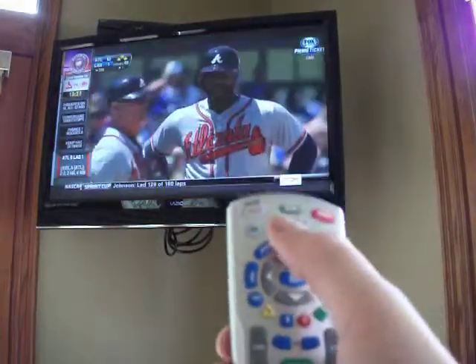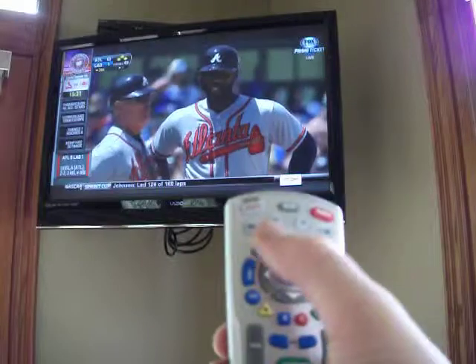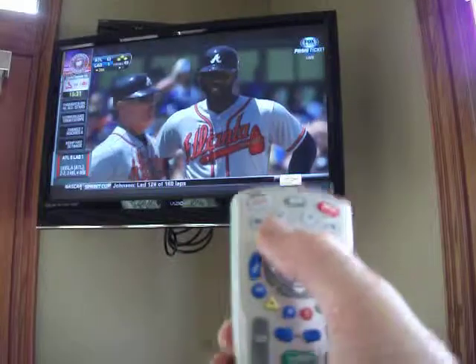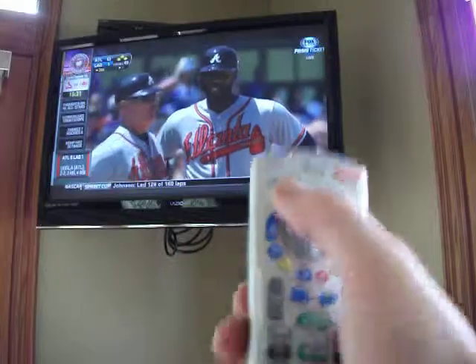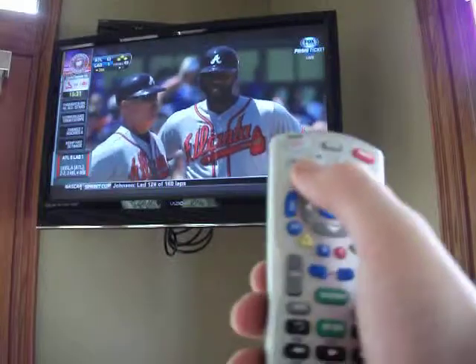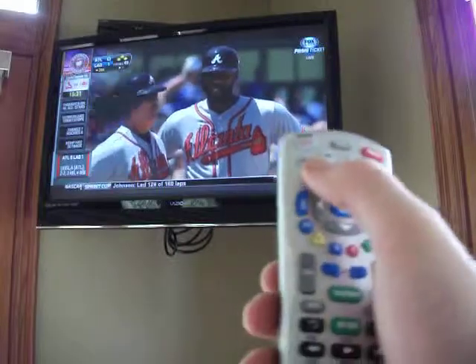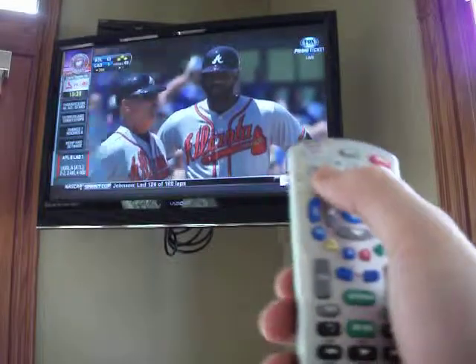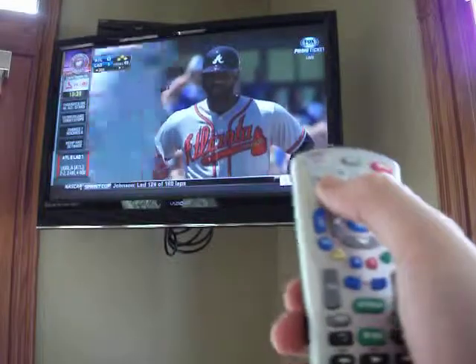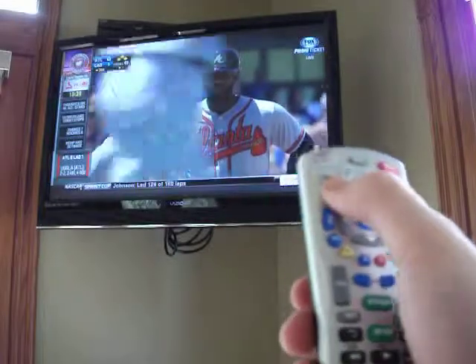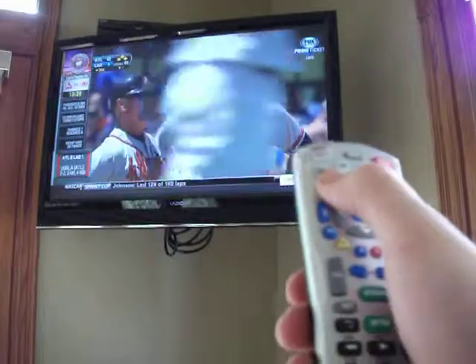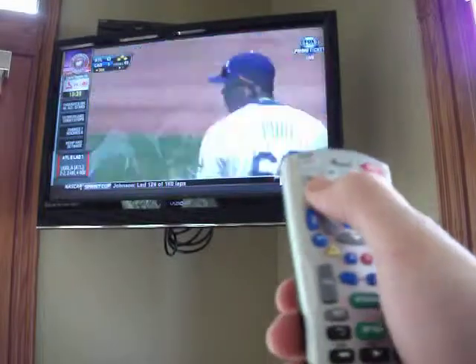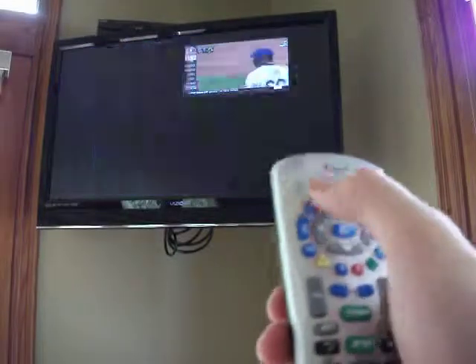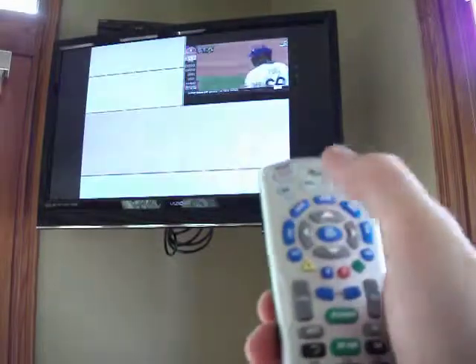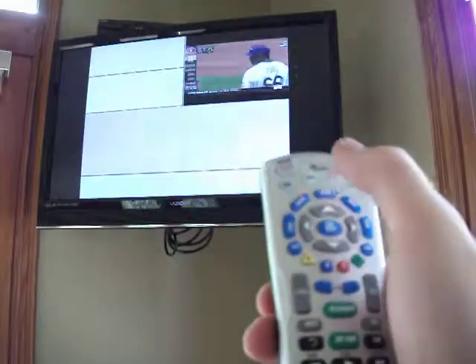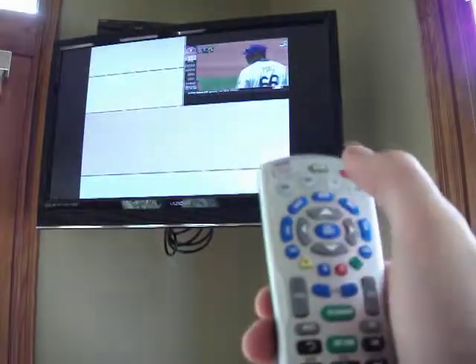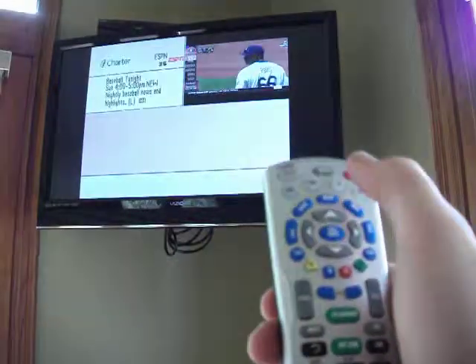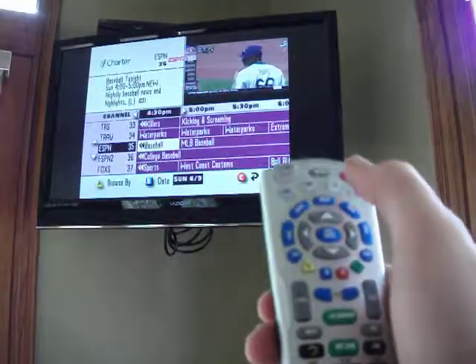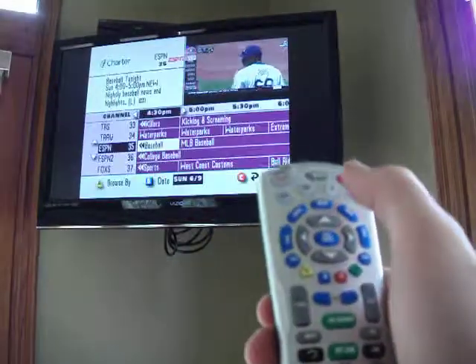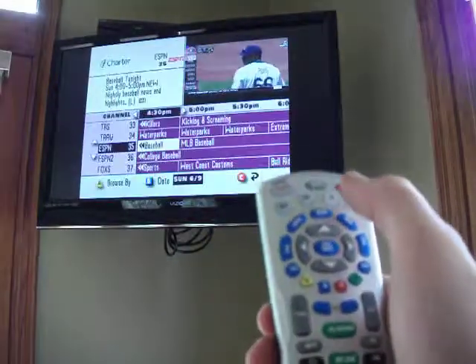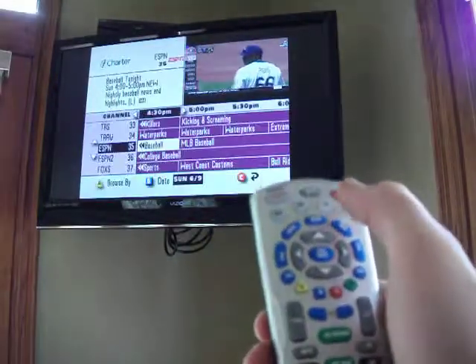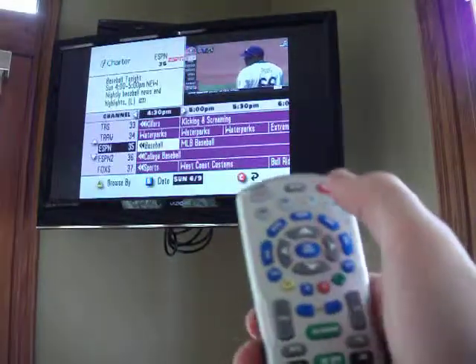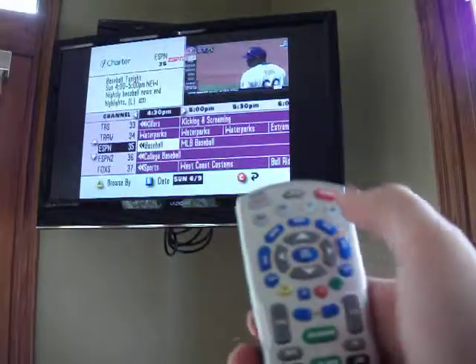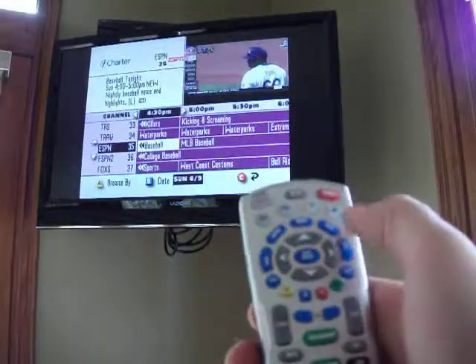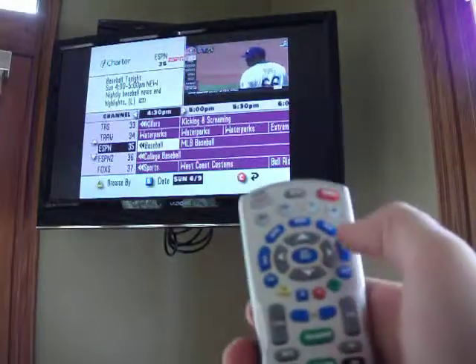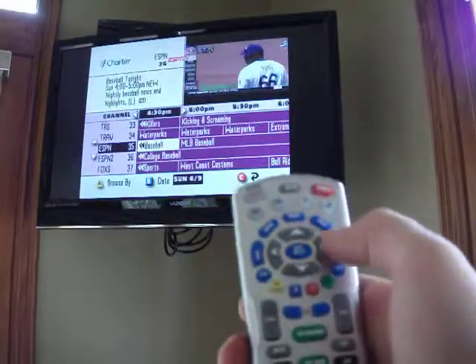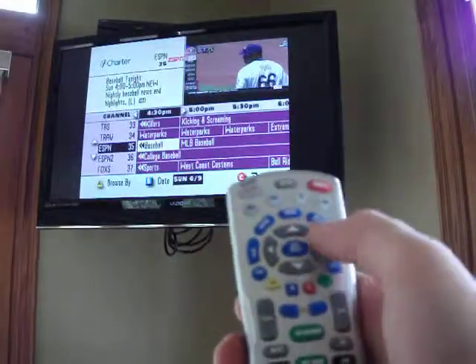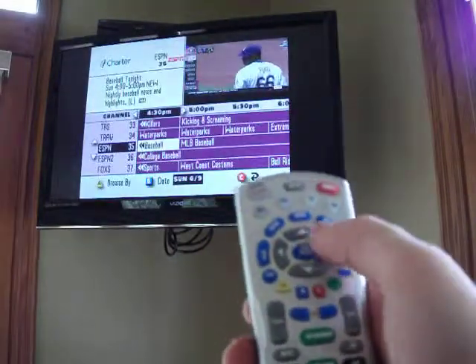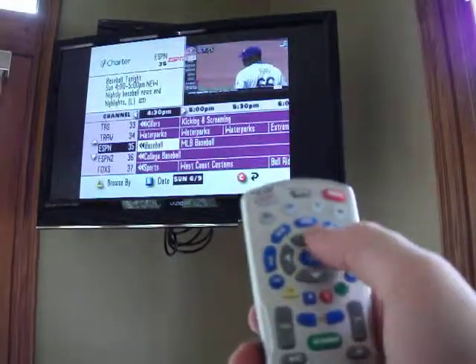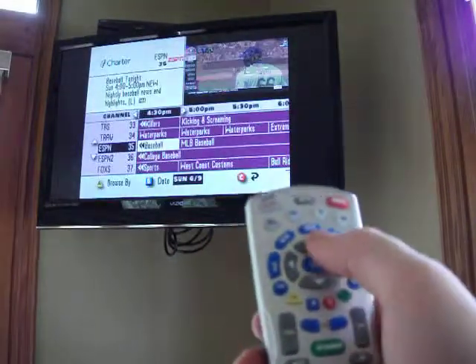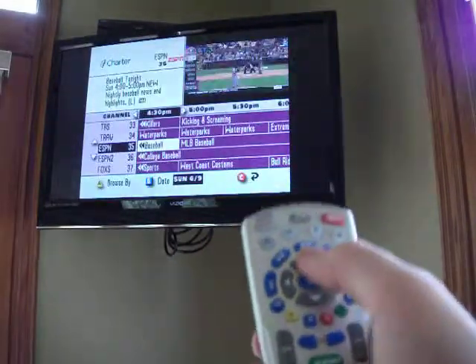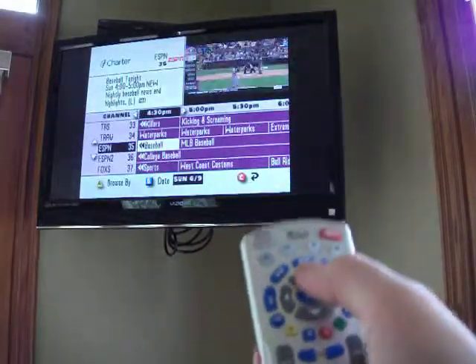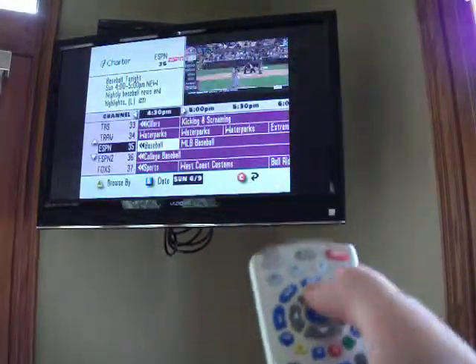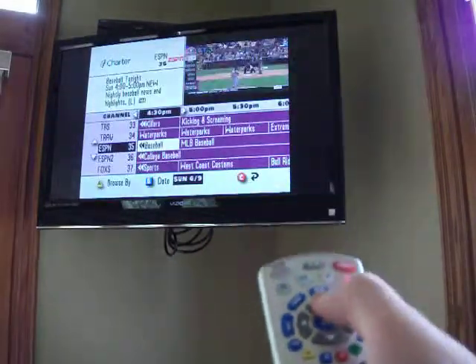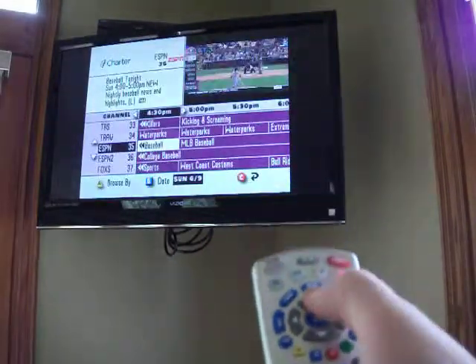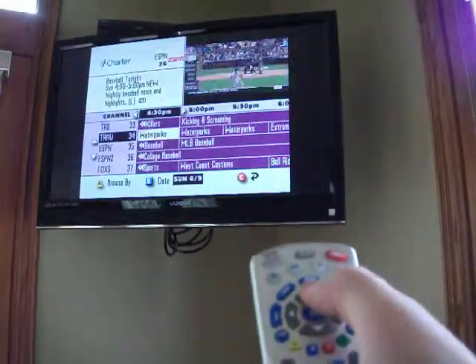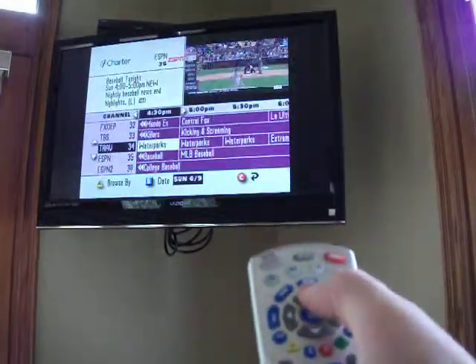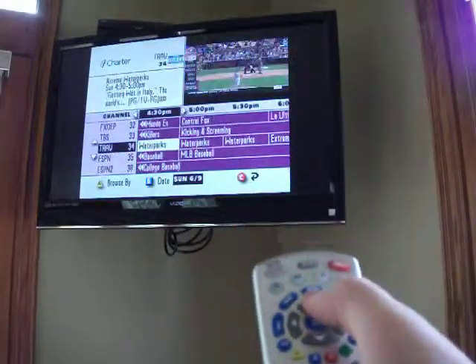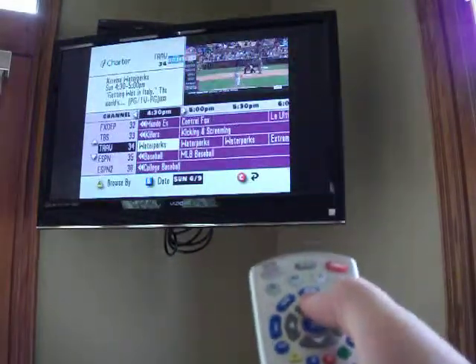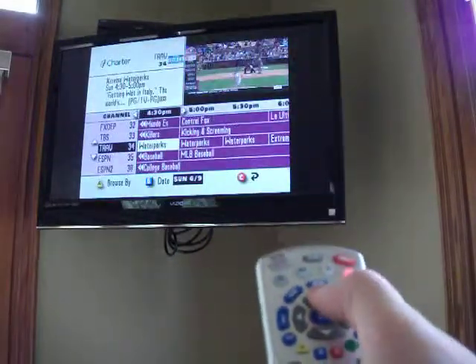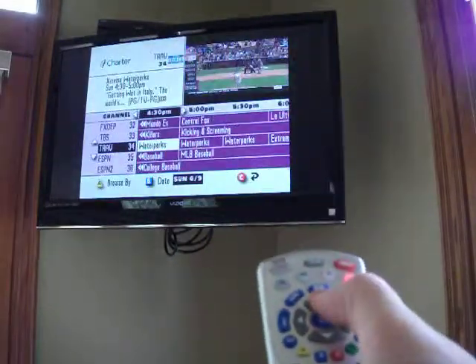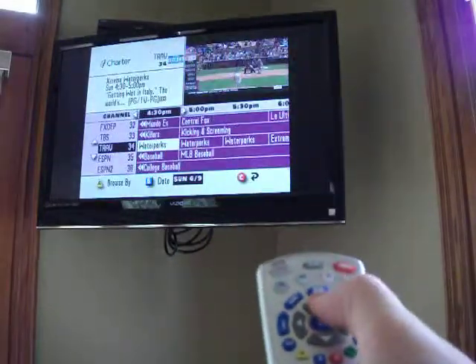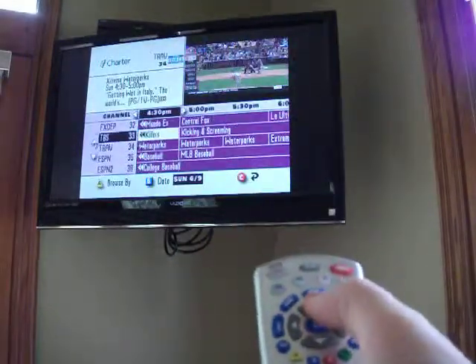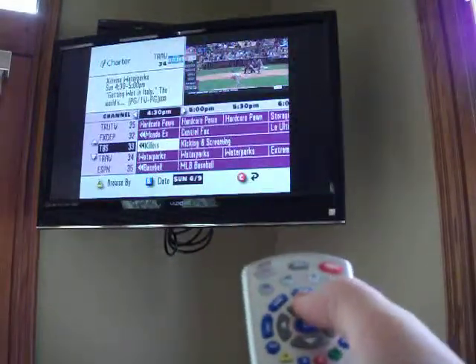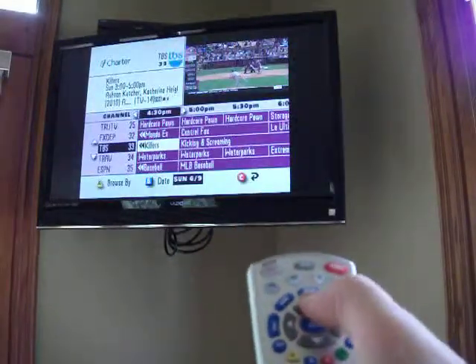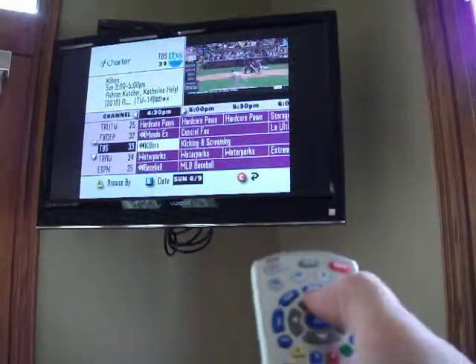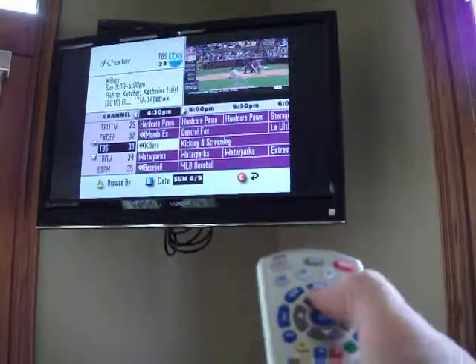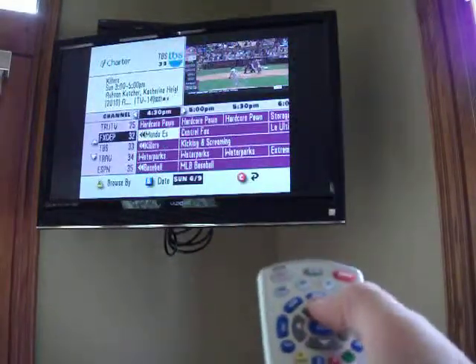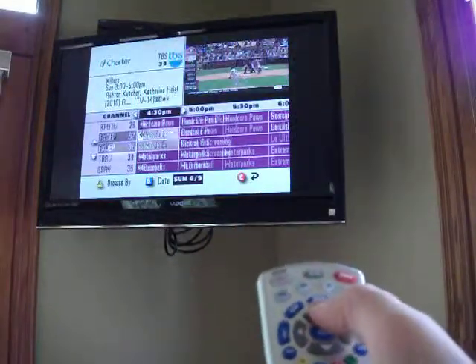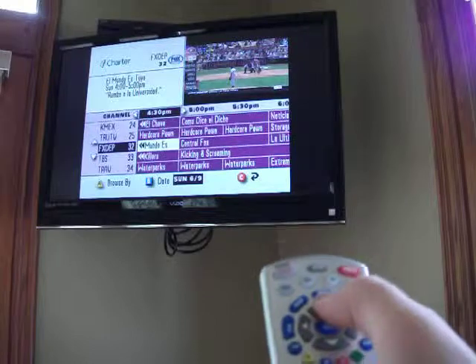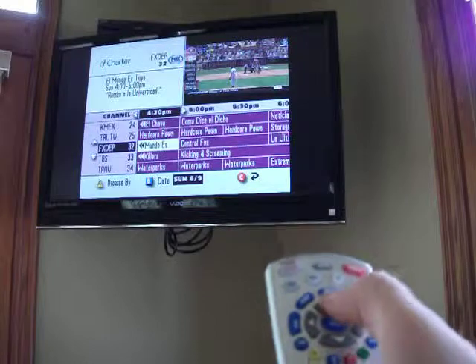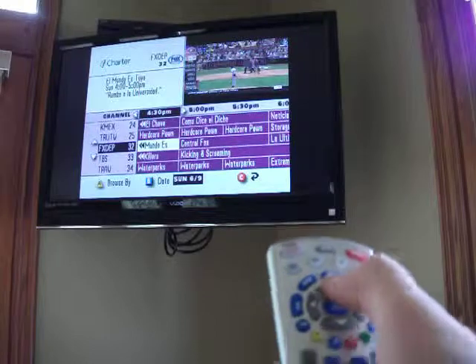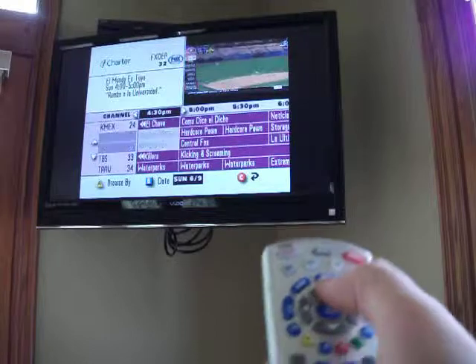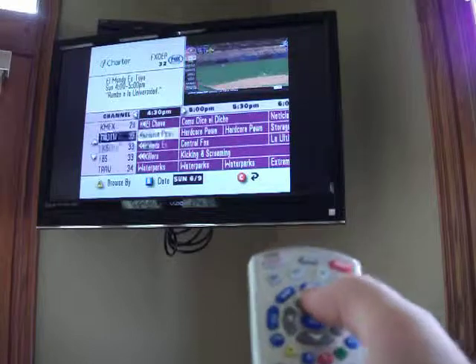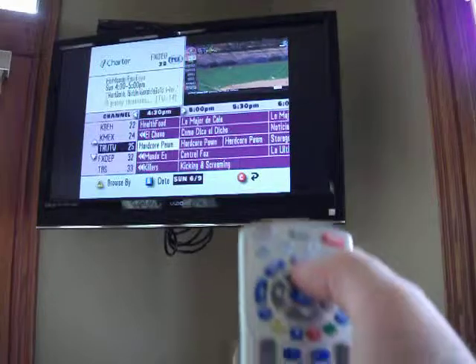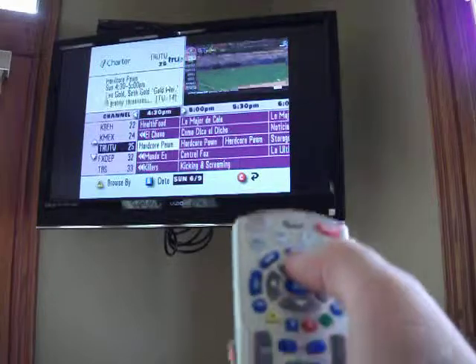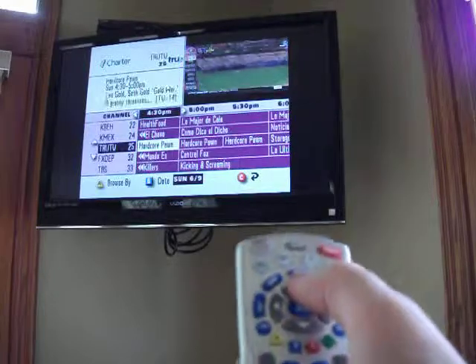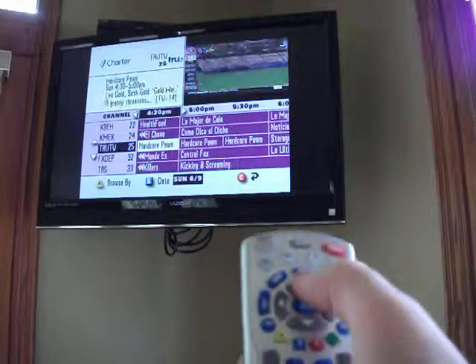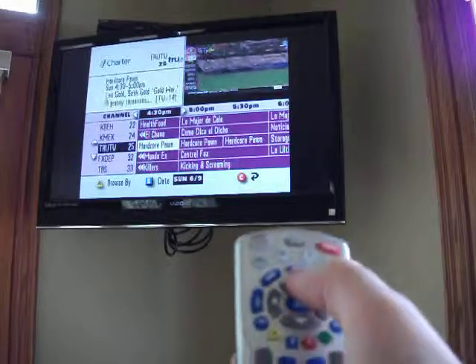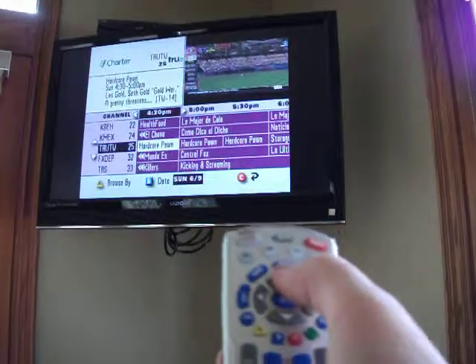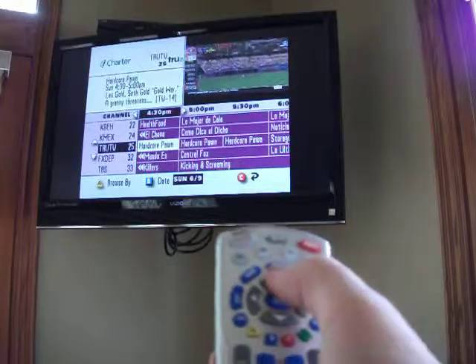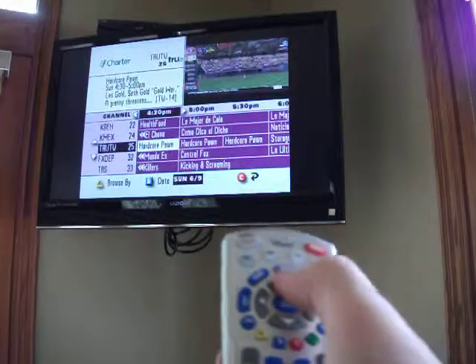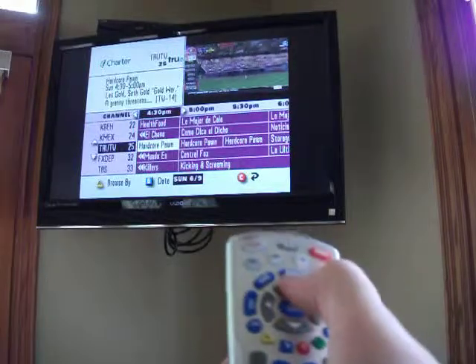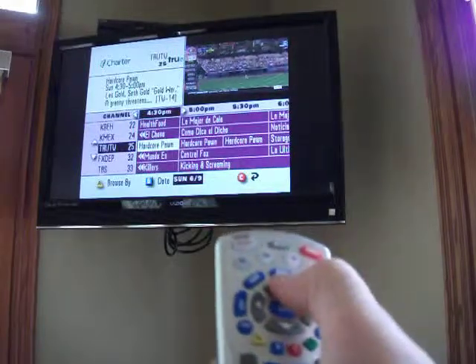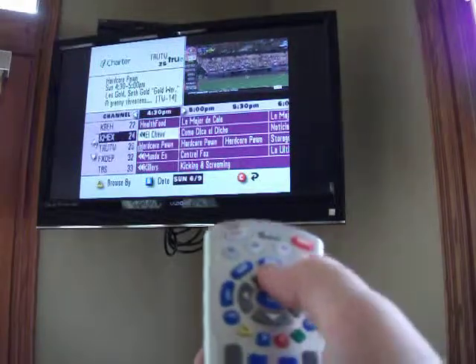If you want to get to a different channel, you can click Guide and you can look through all the different channels that this TV offers.